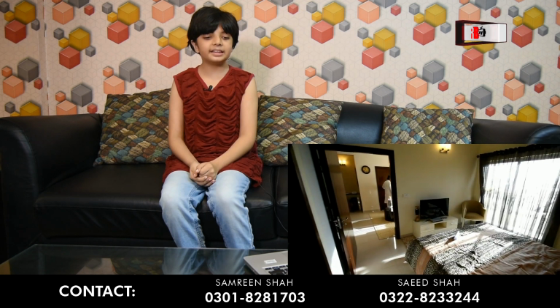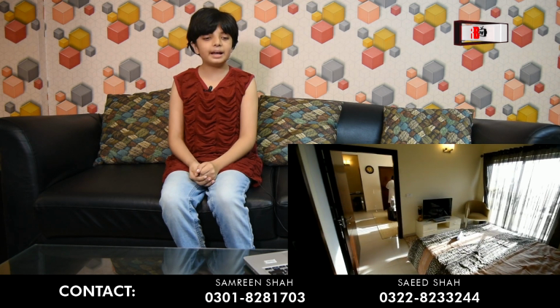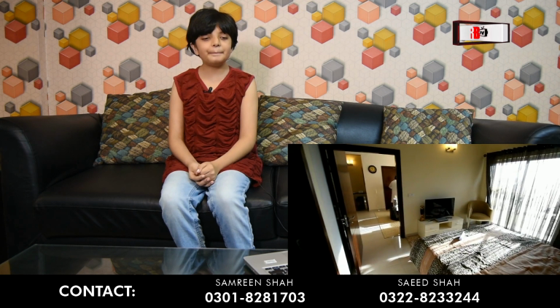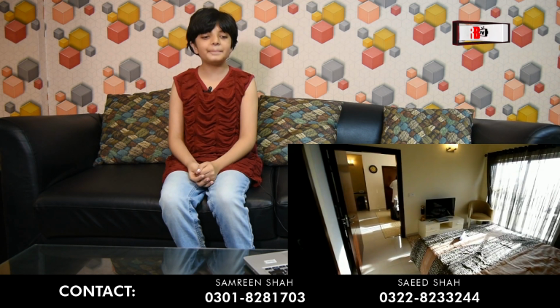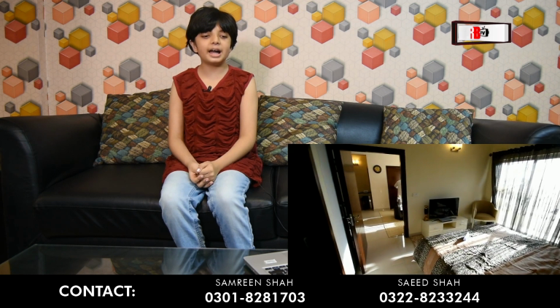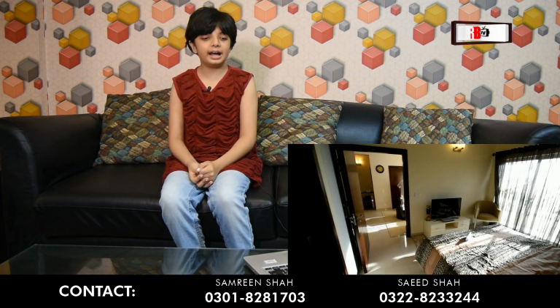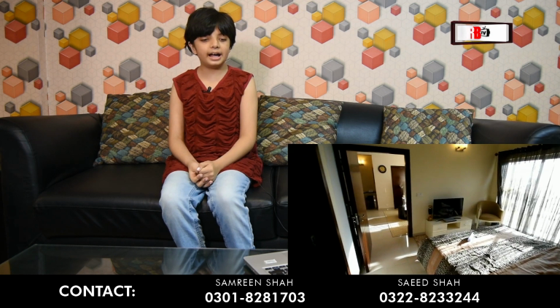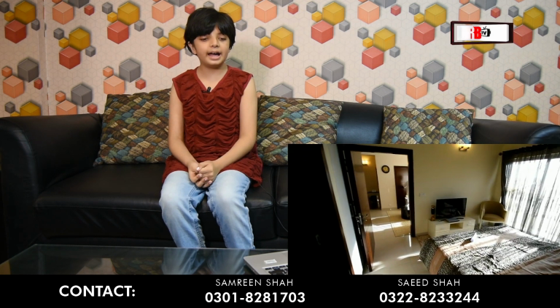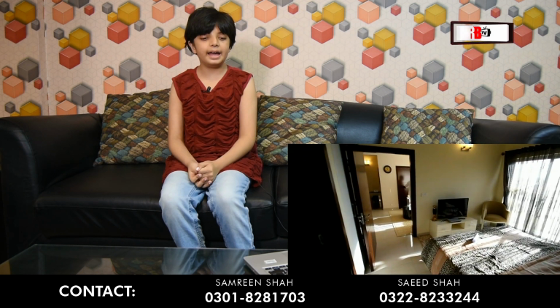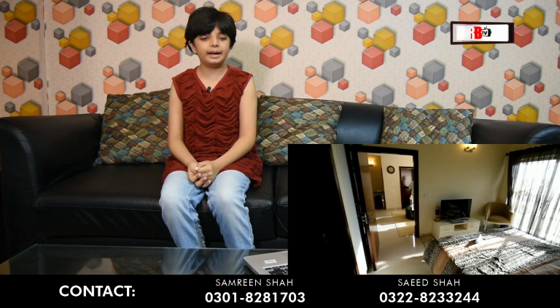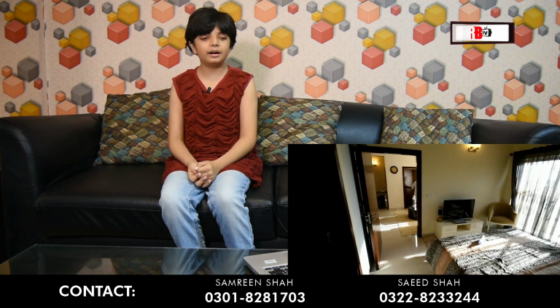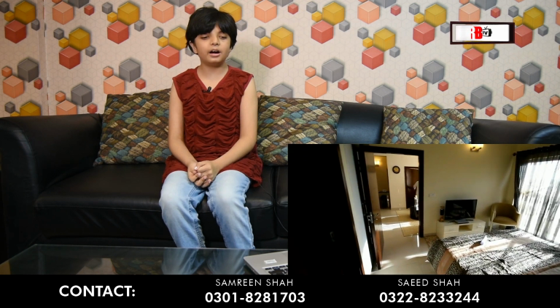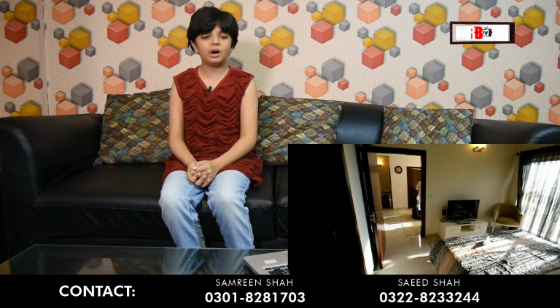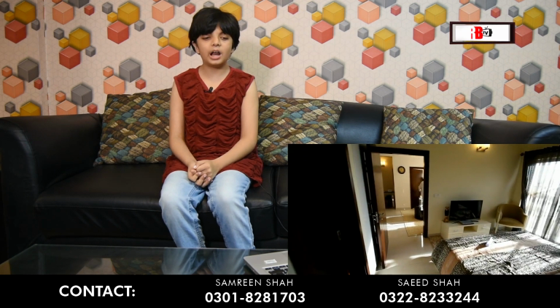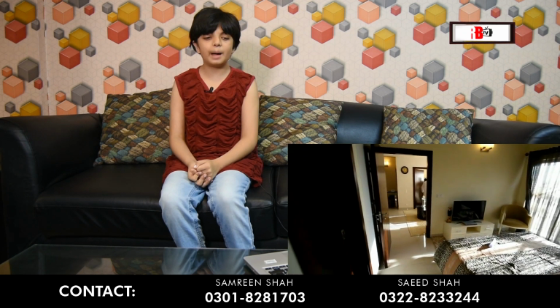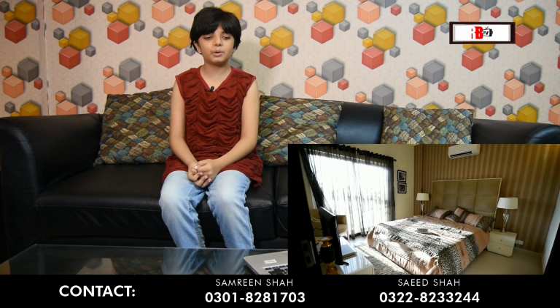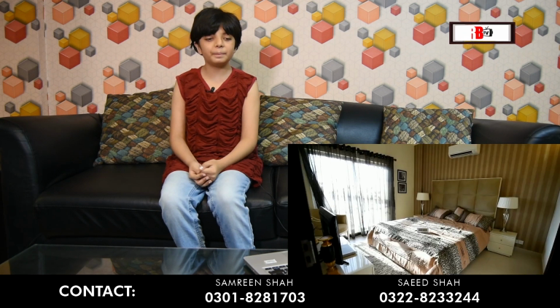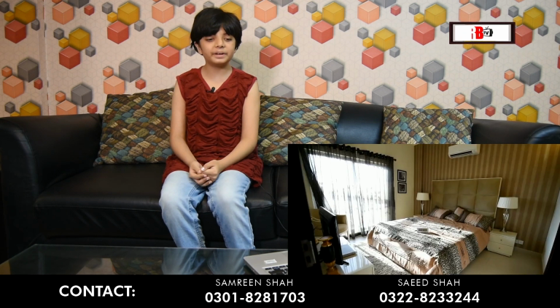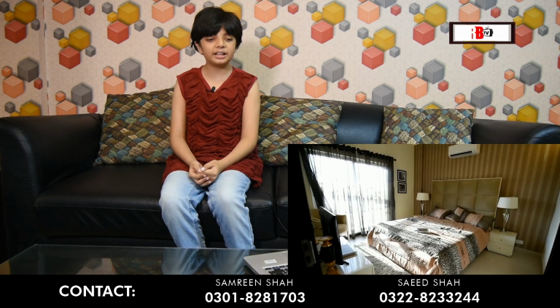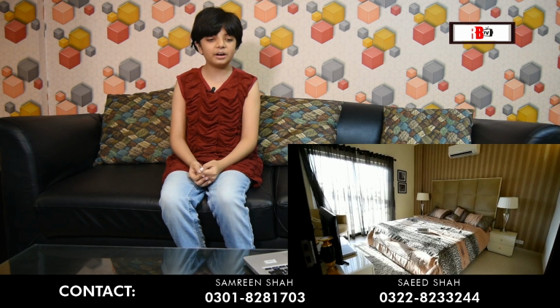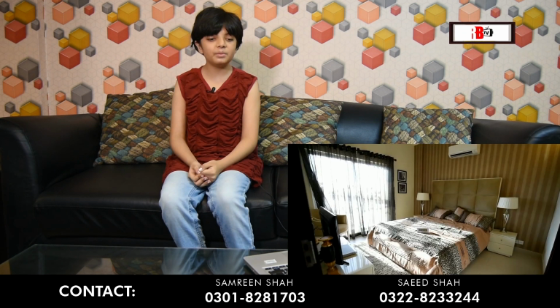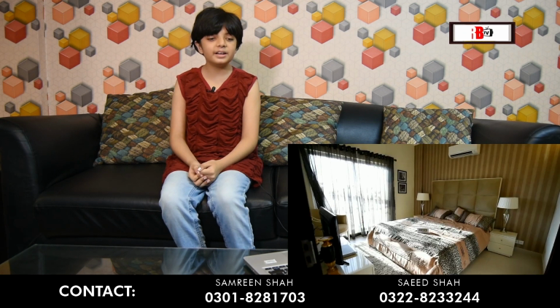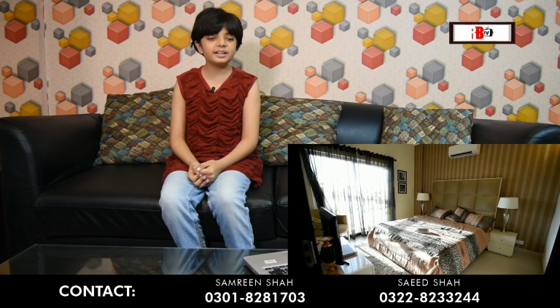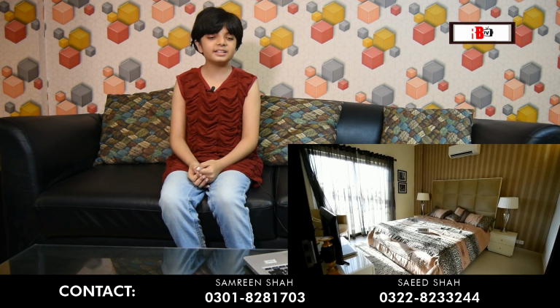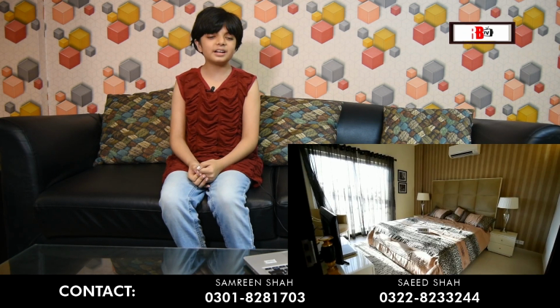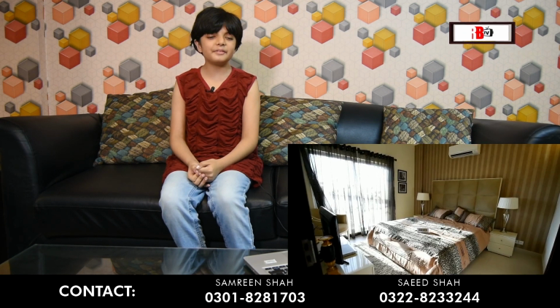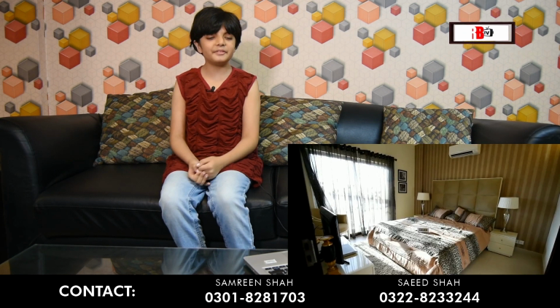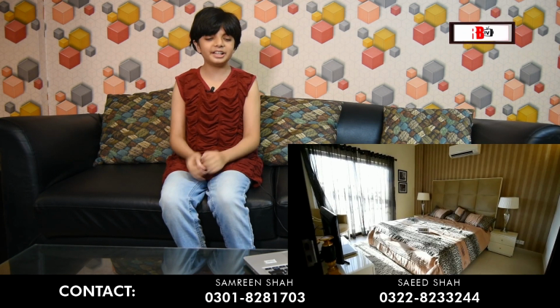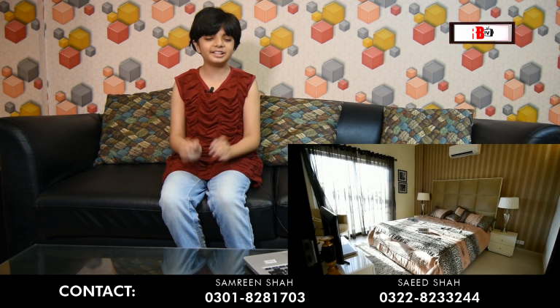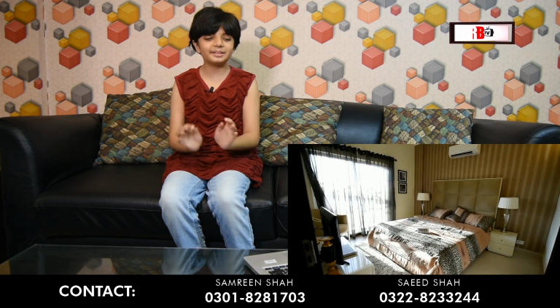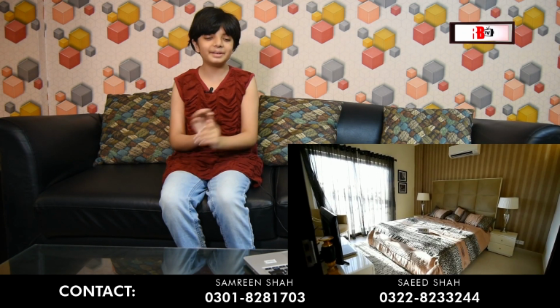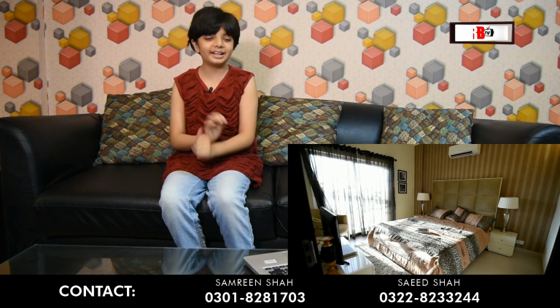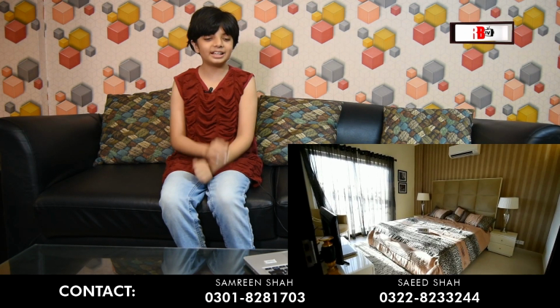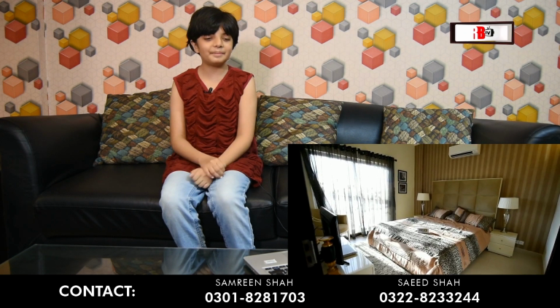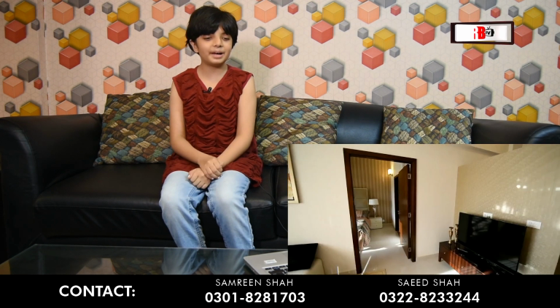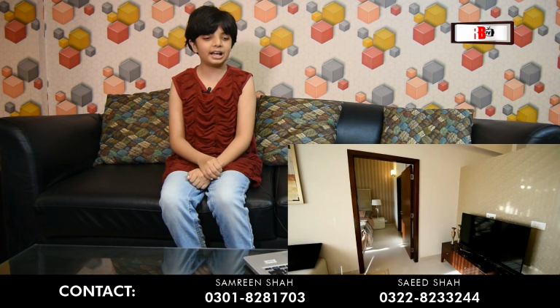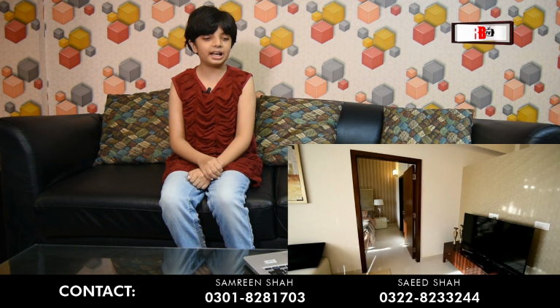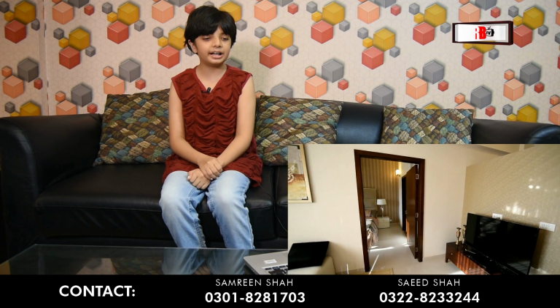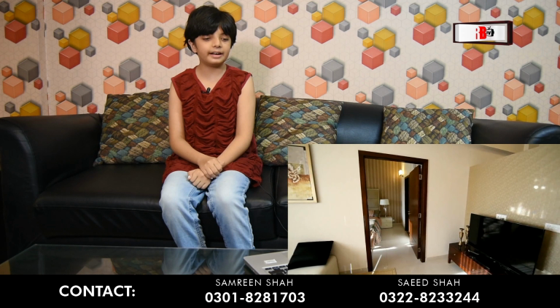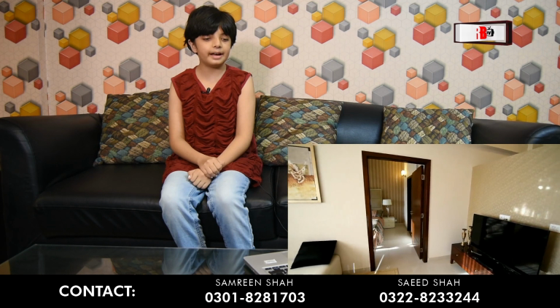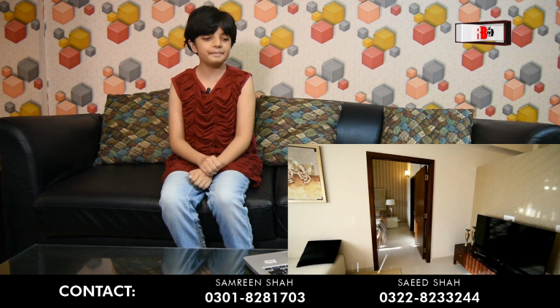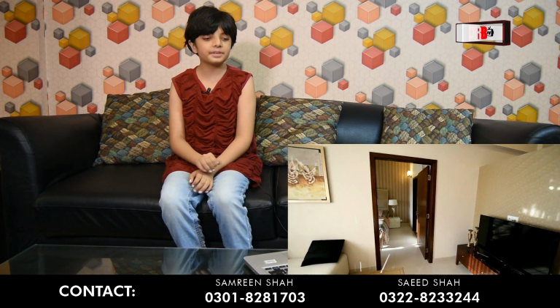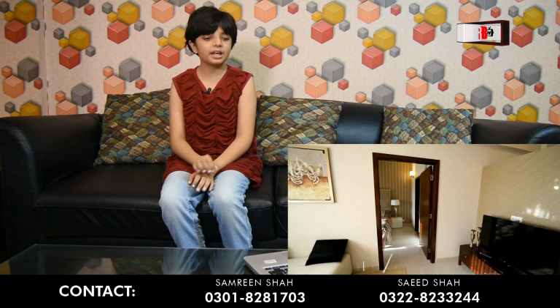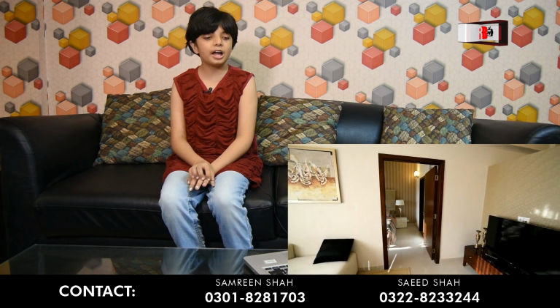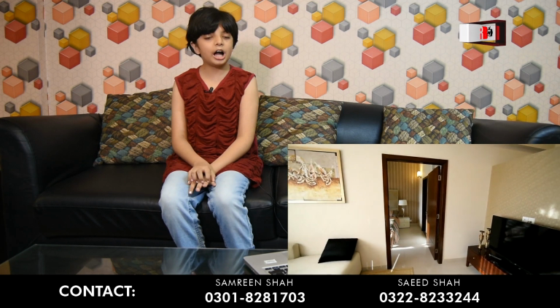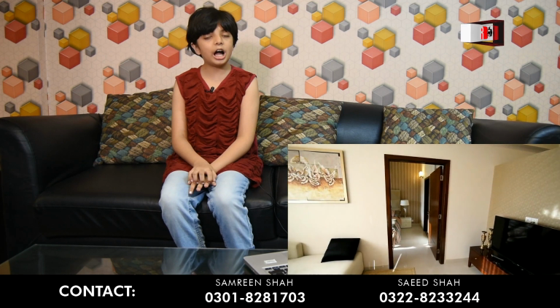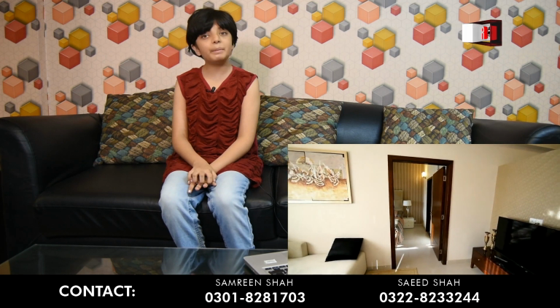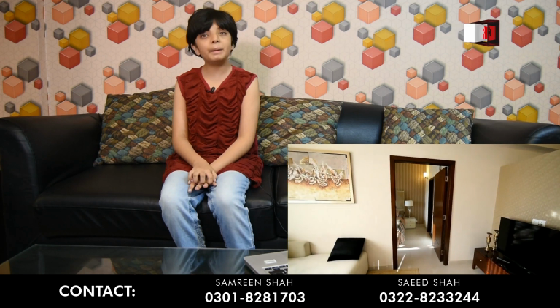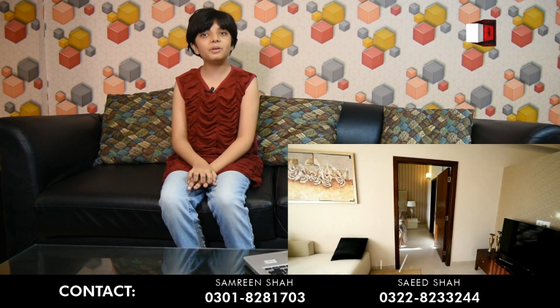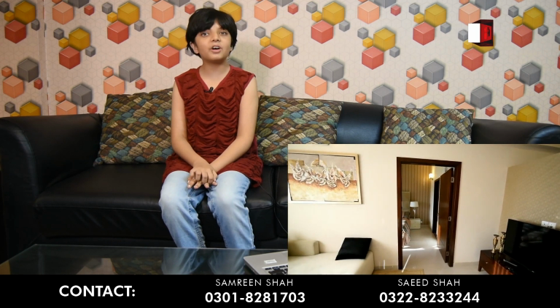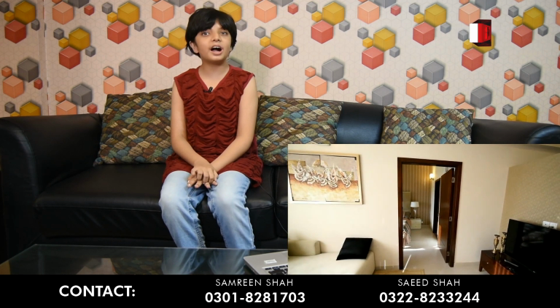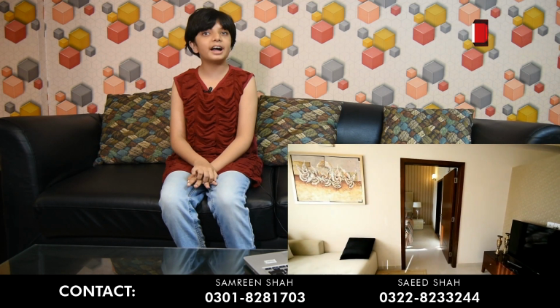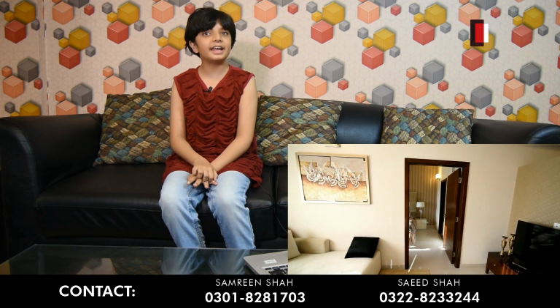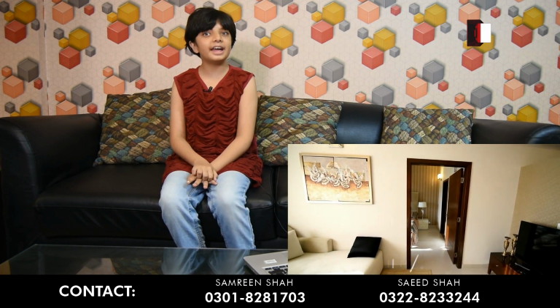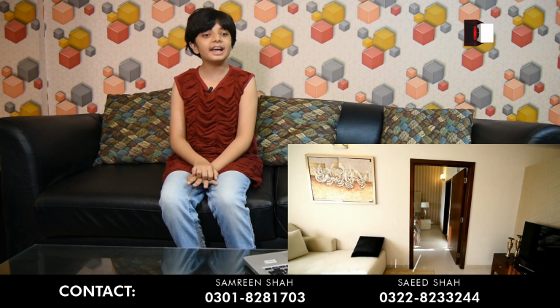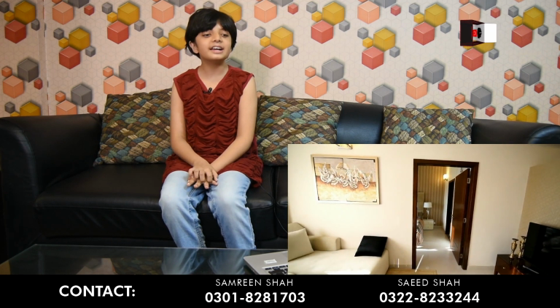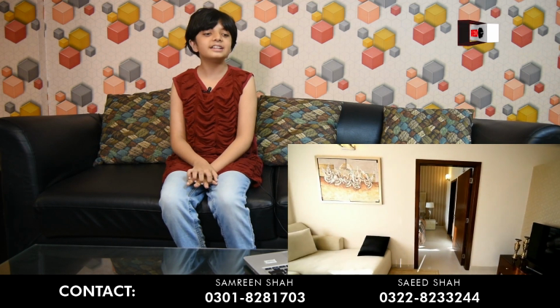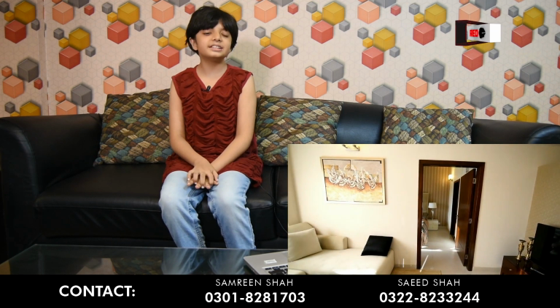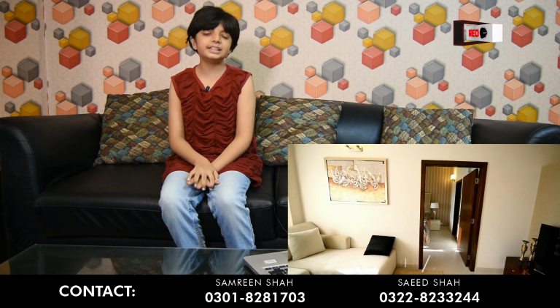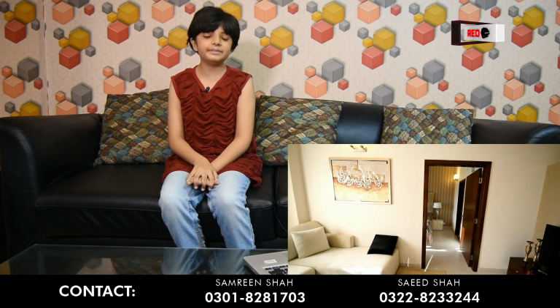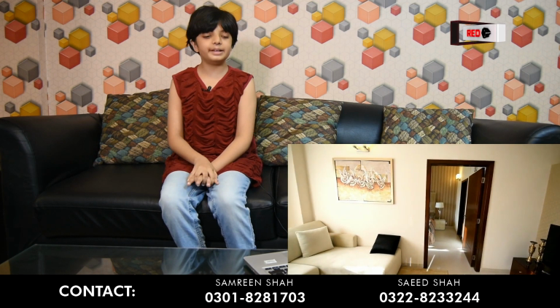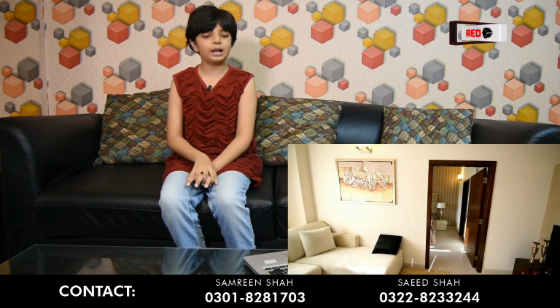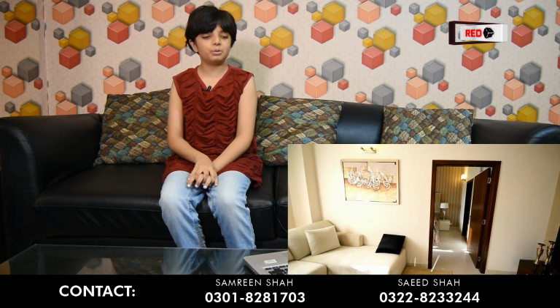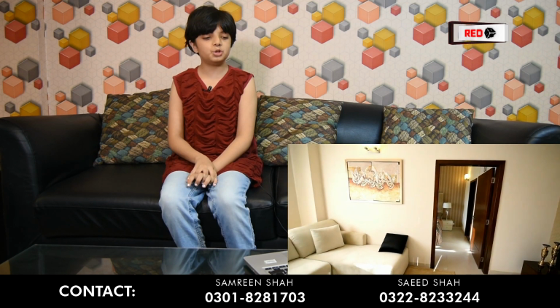This is our first bedroom. It is so beautiful. And let me tell you, their furniture is so beautiful.